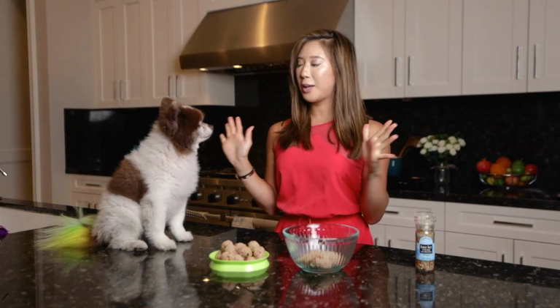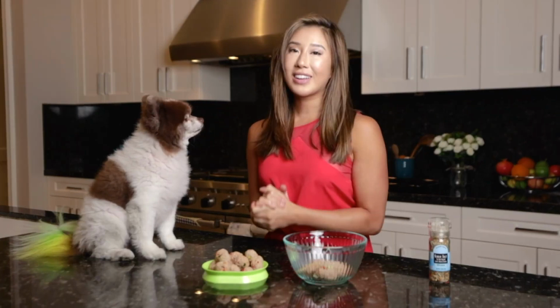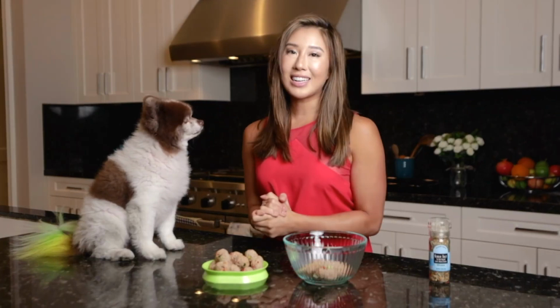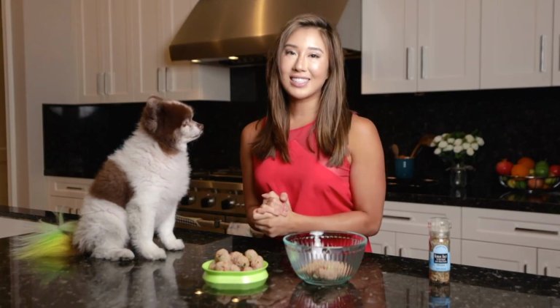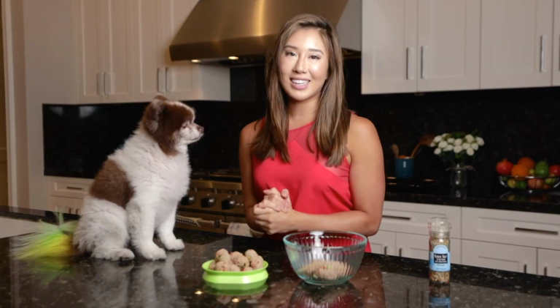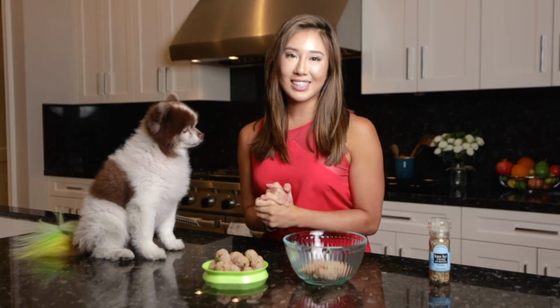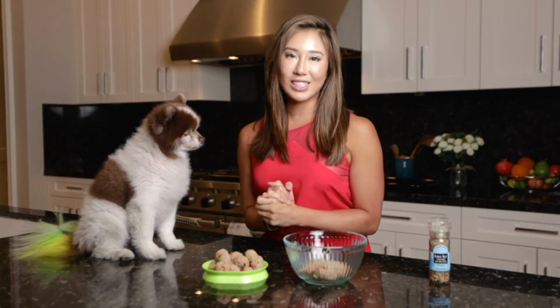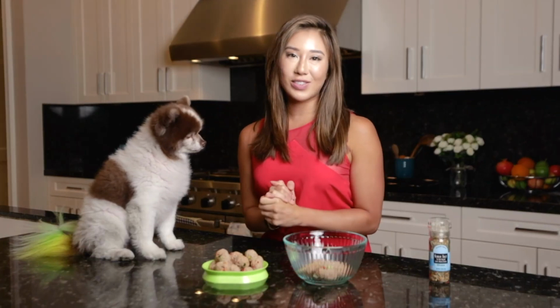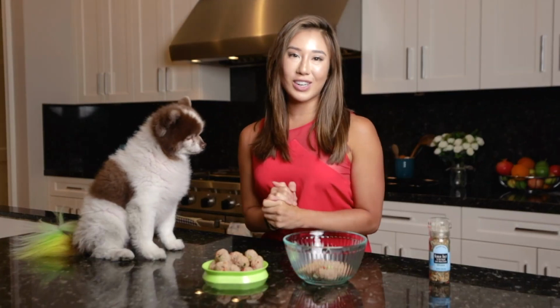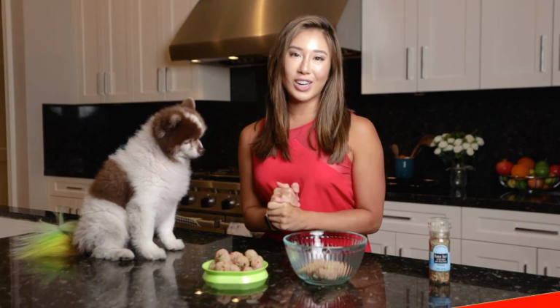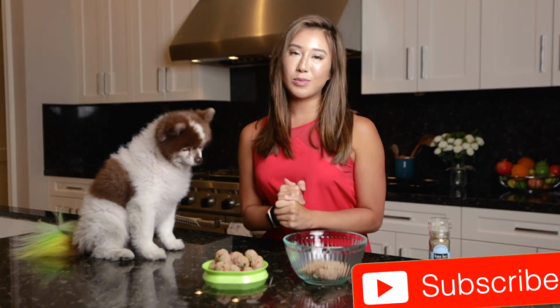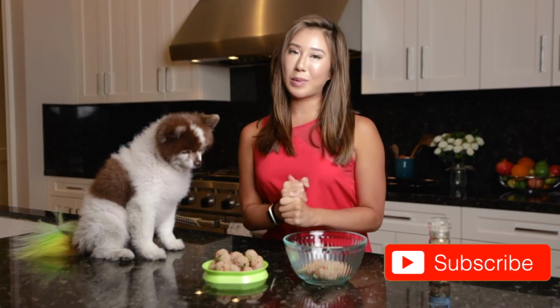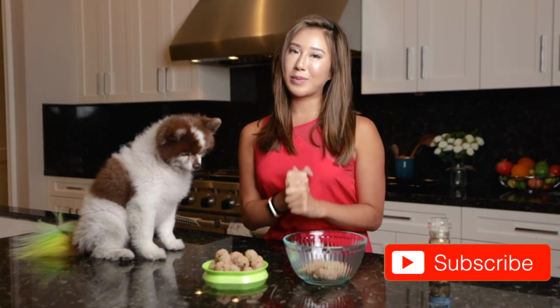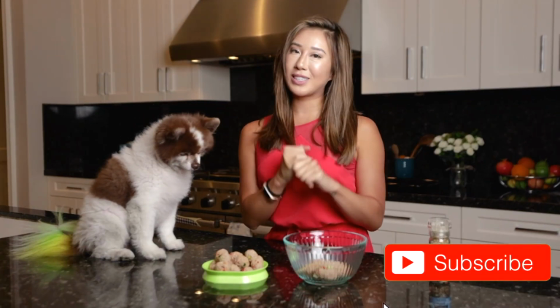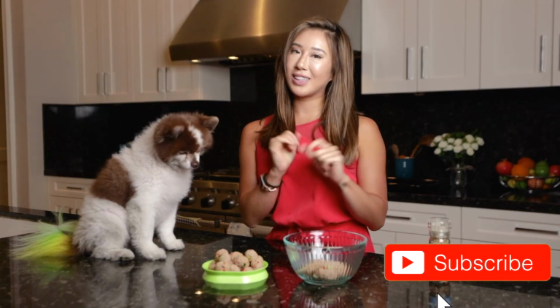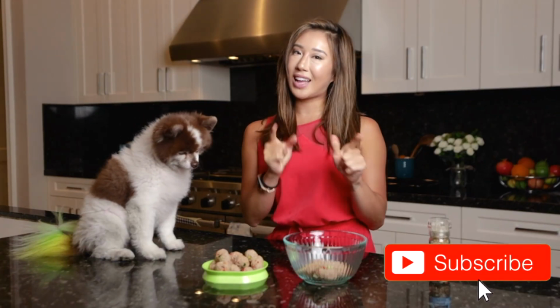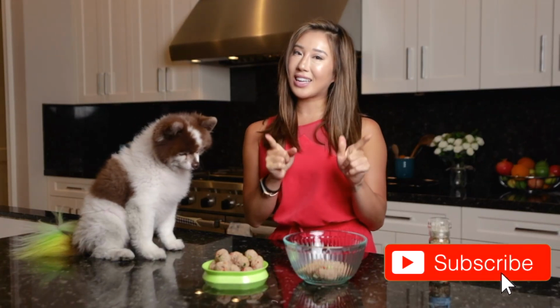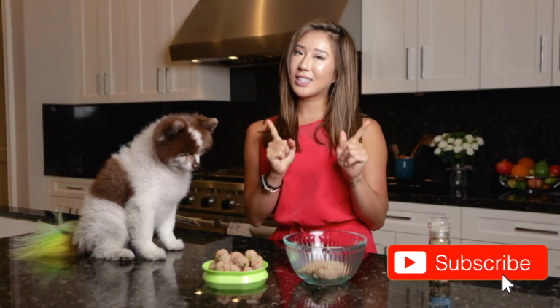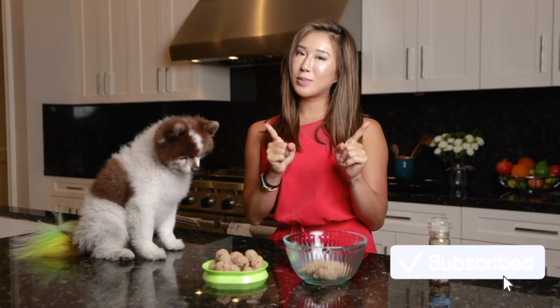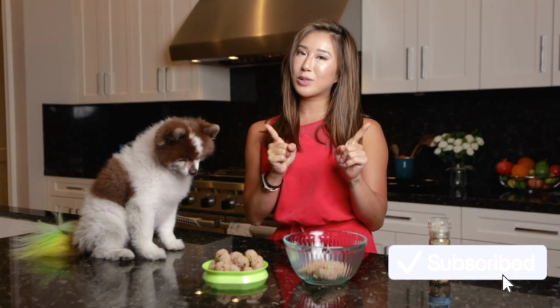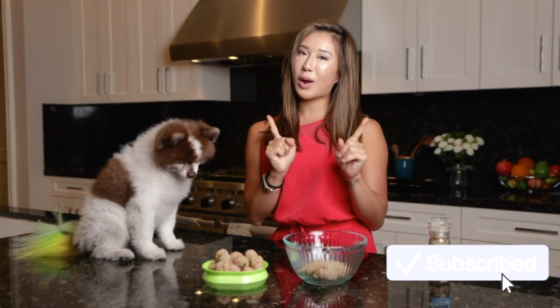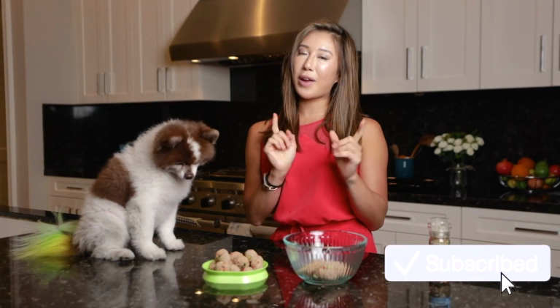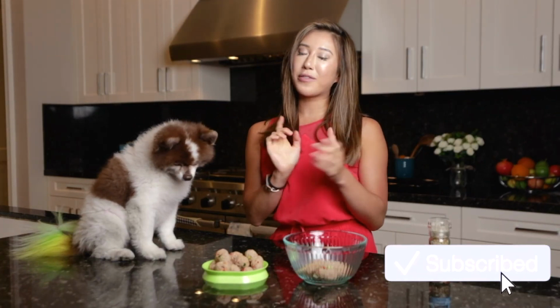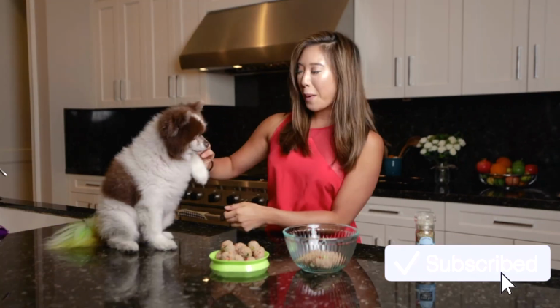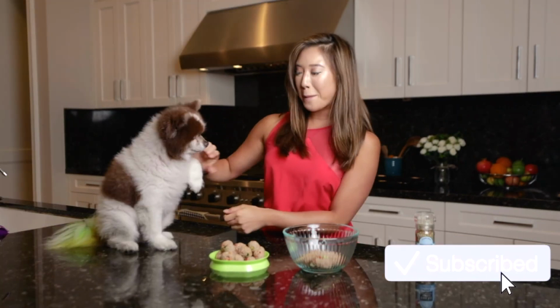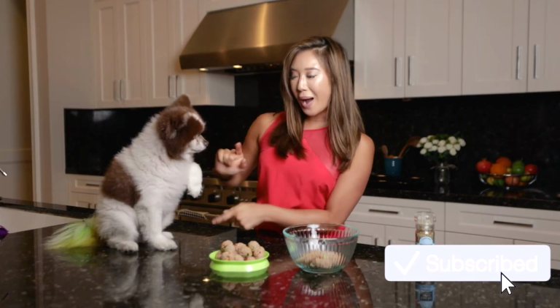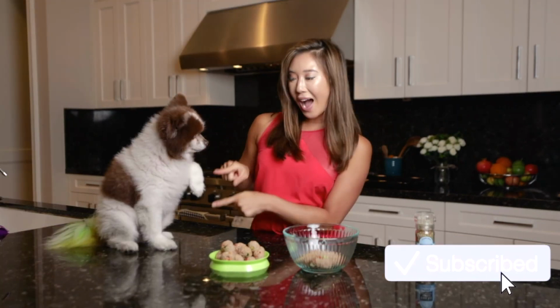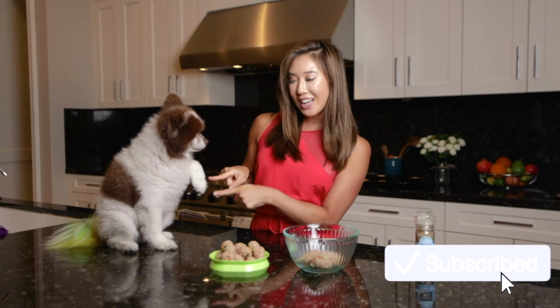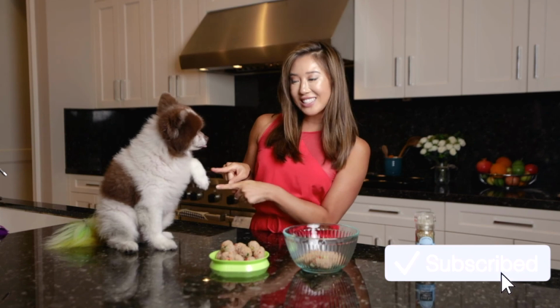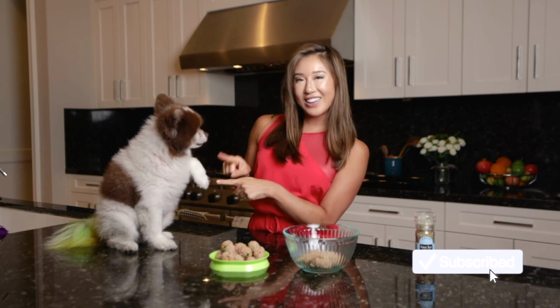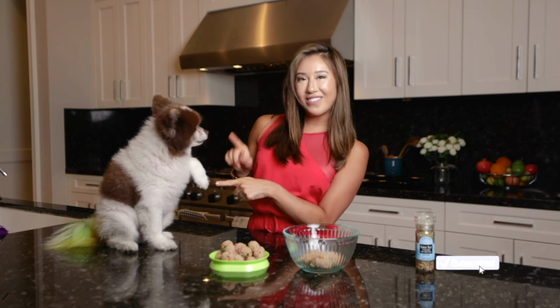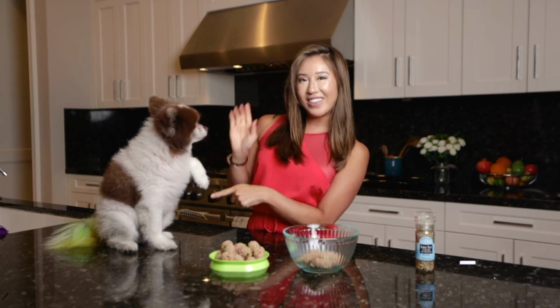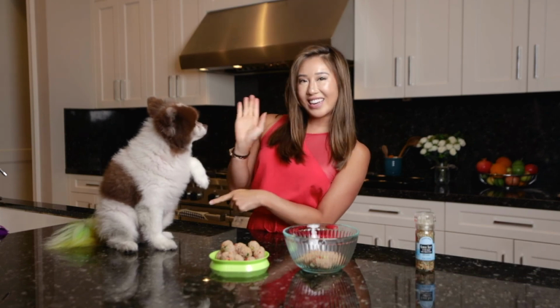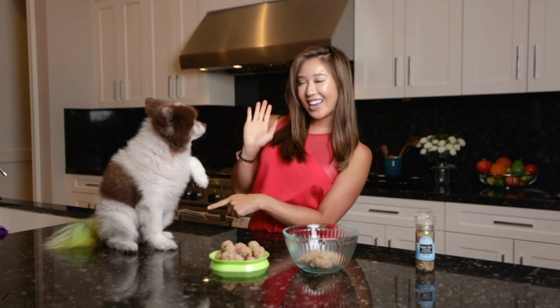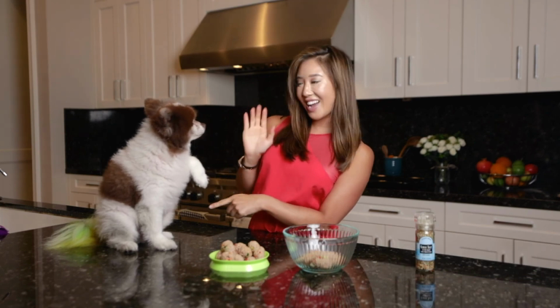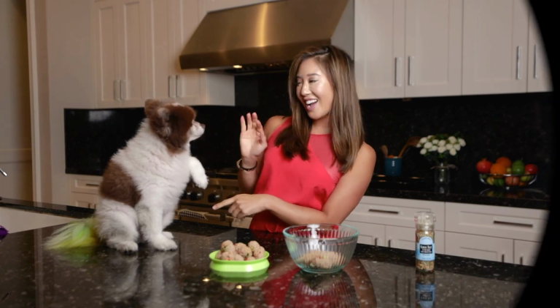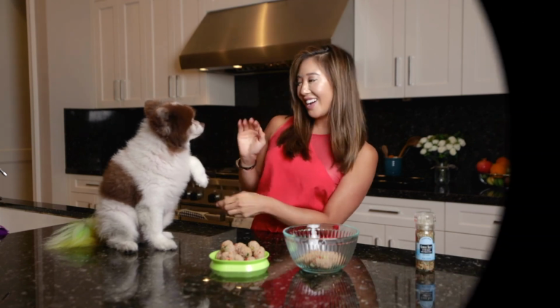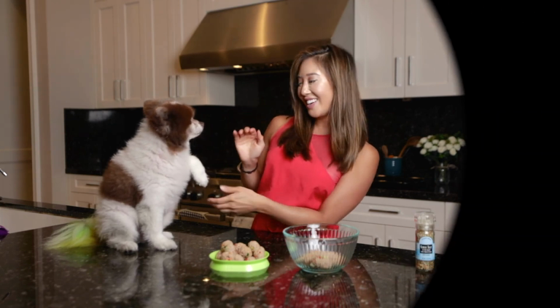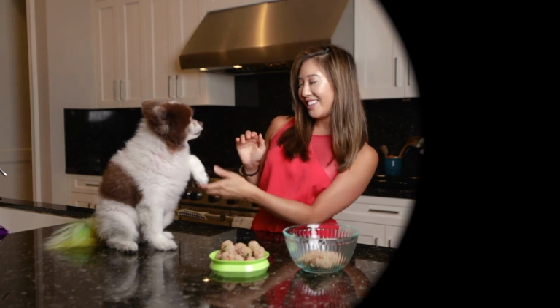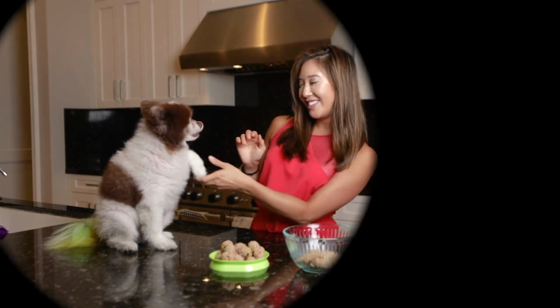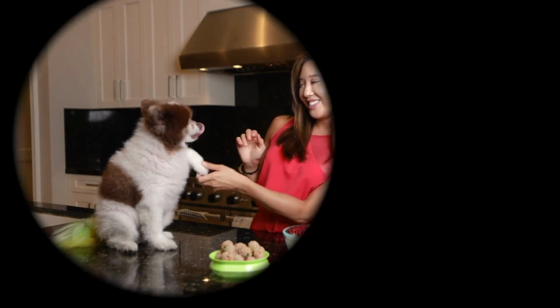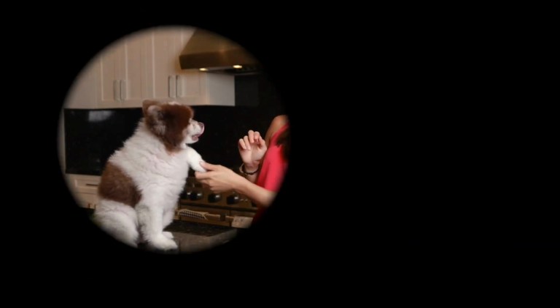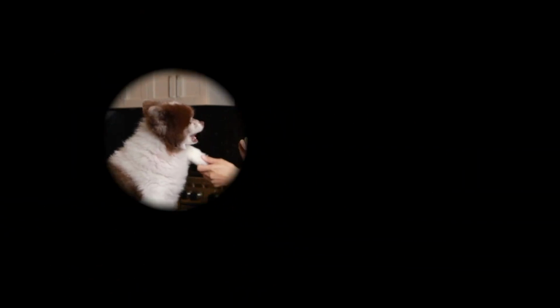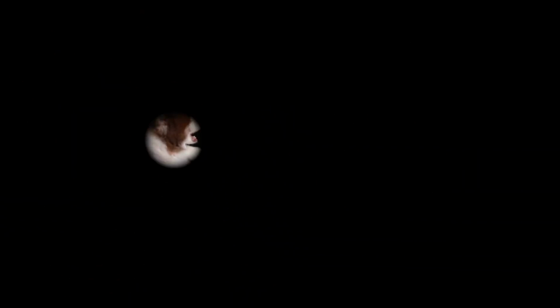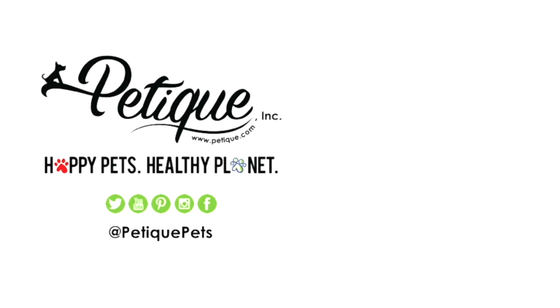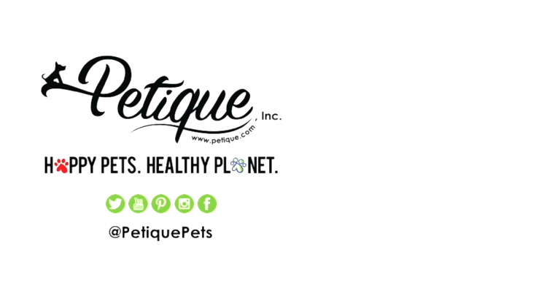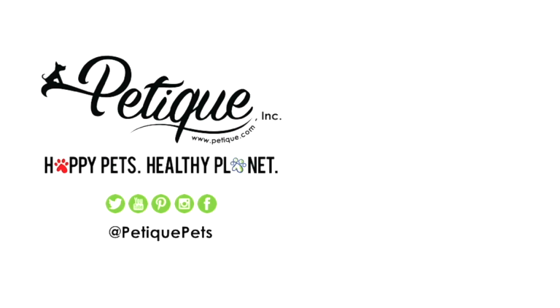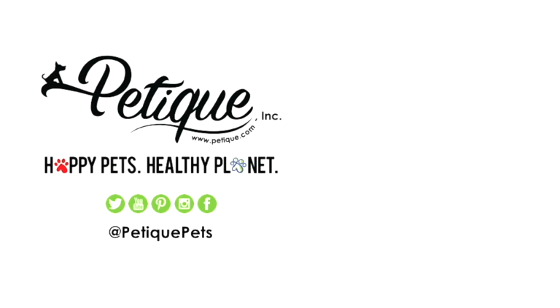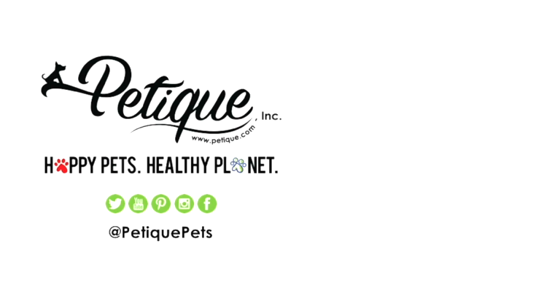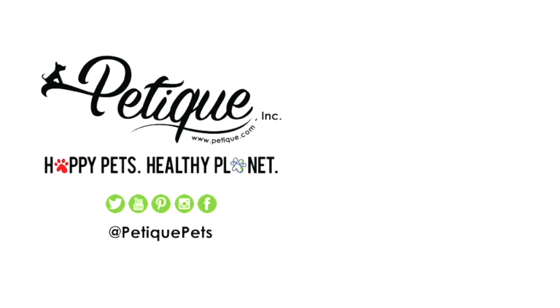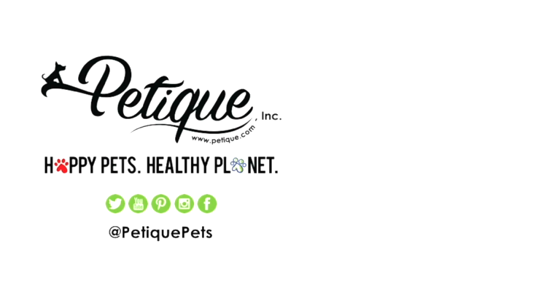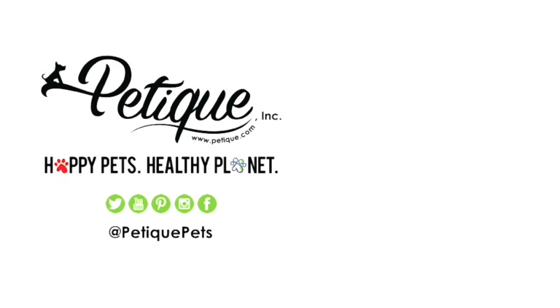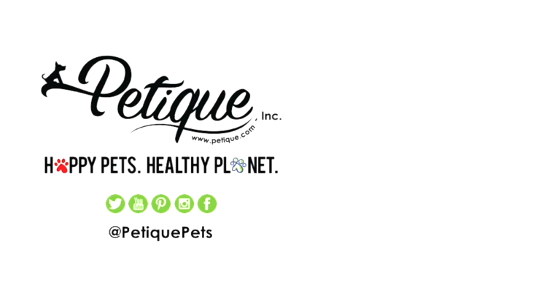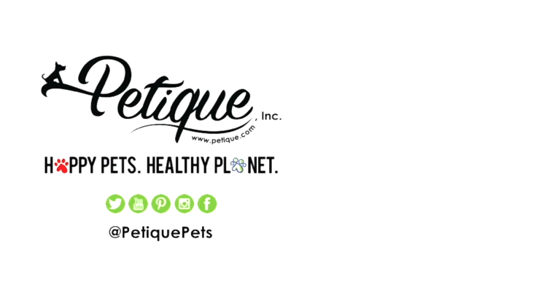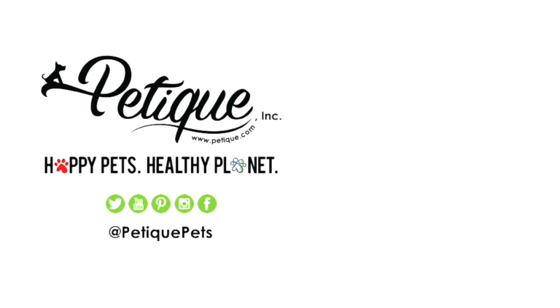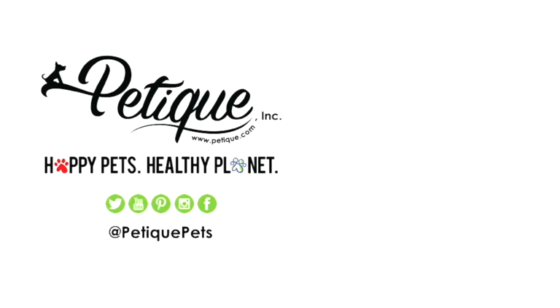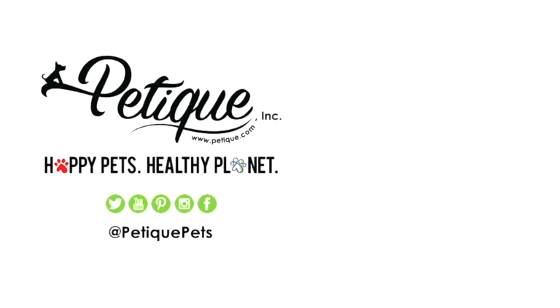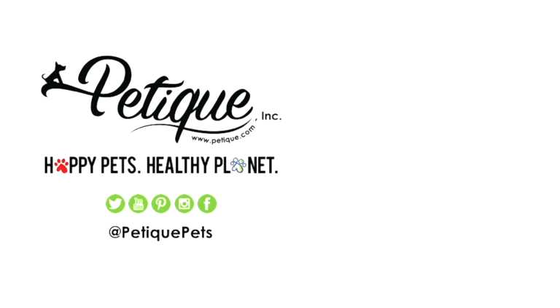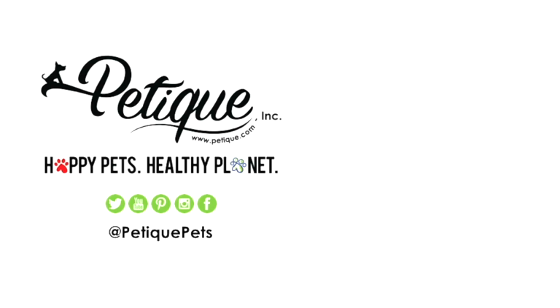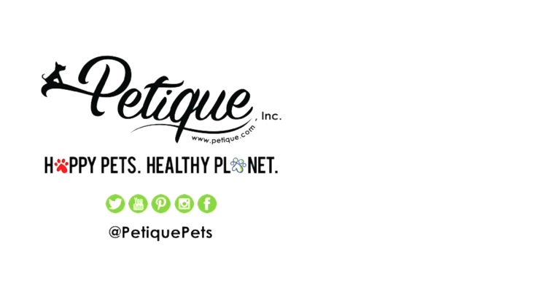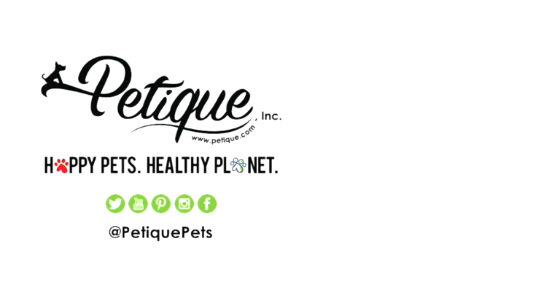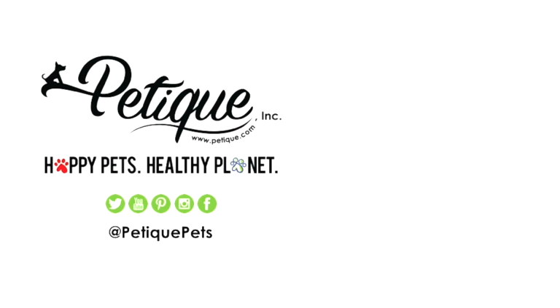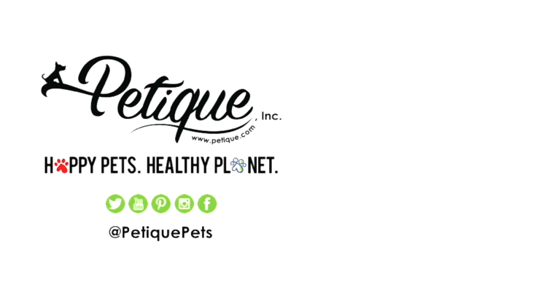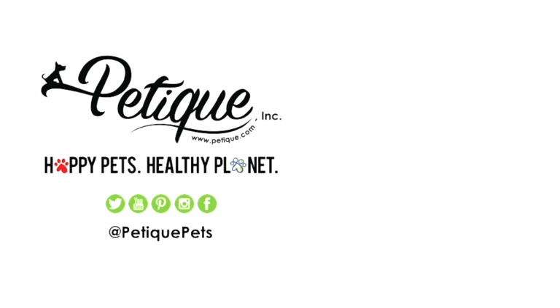If you guys like this video, remember to like and subscribe for more videos!